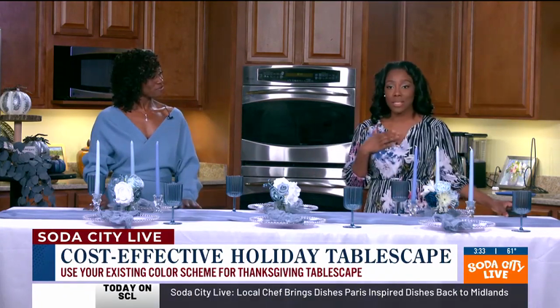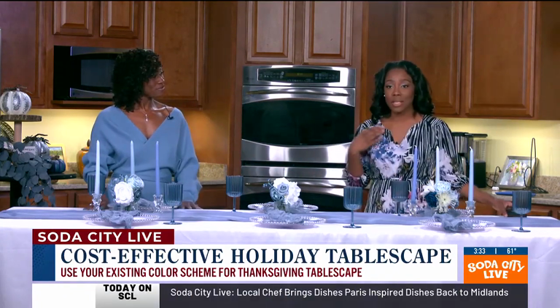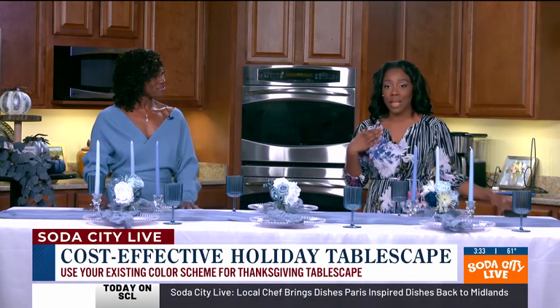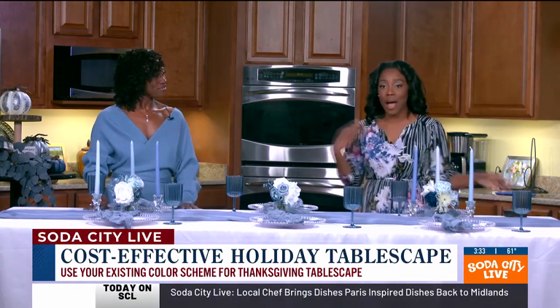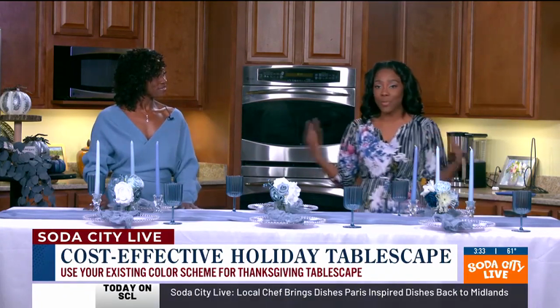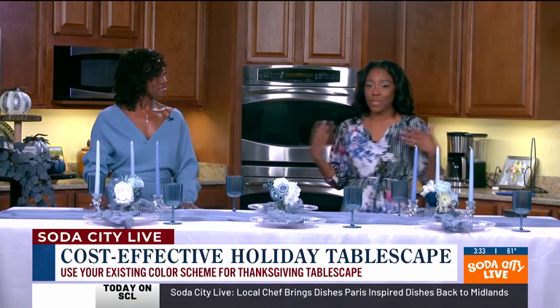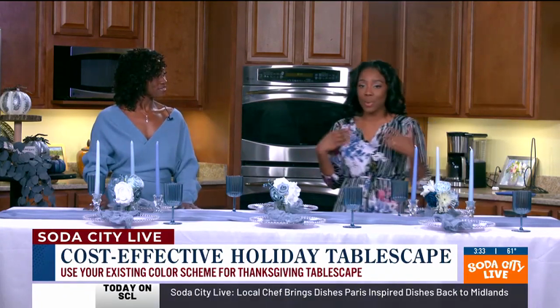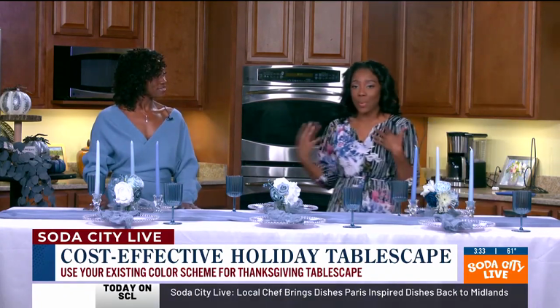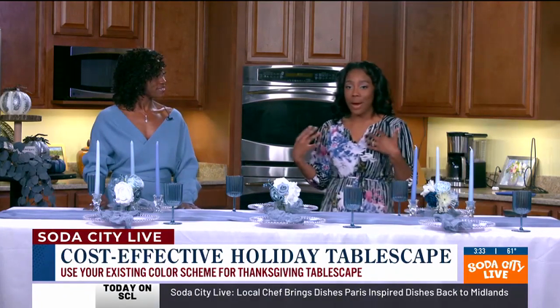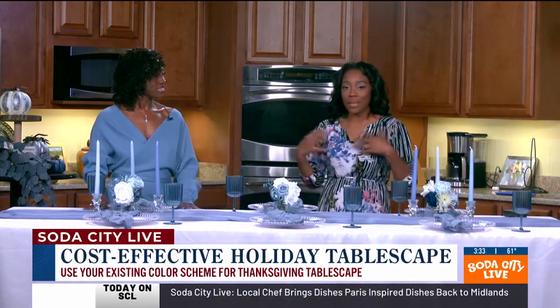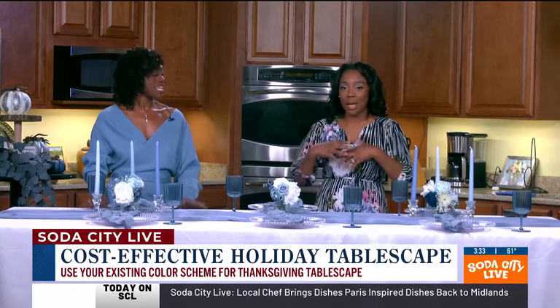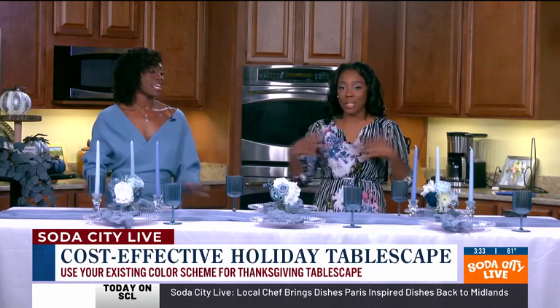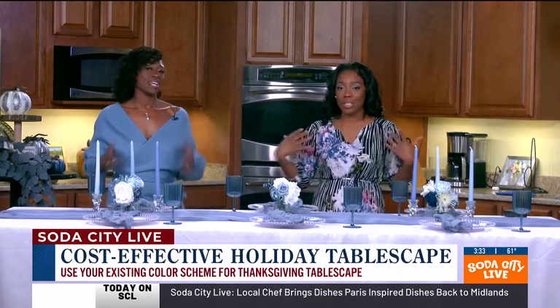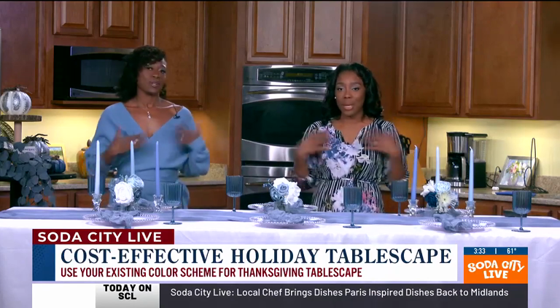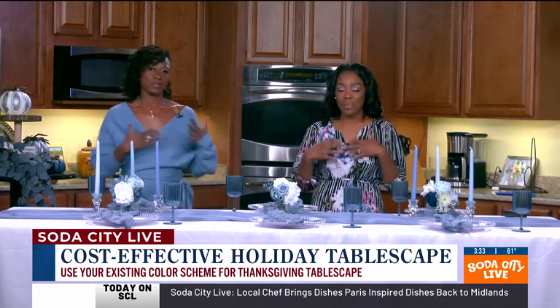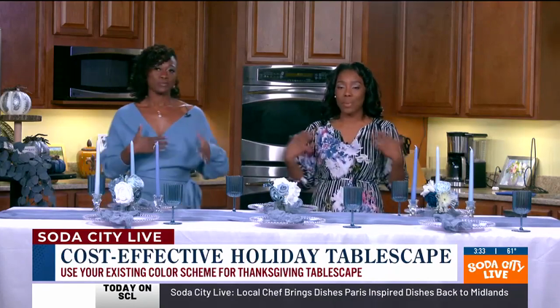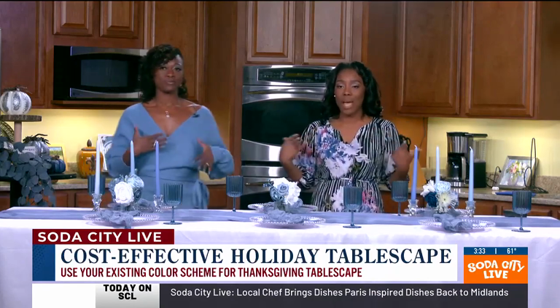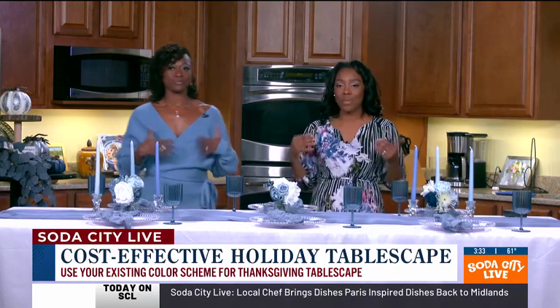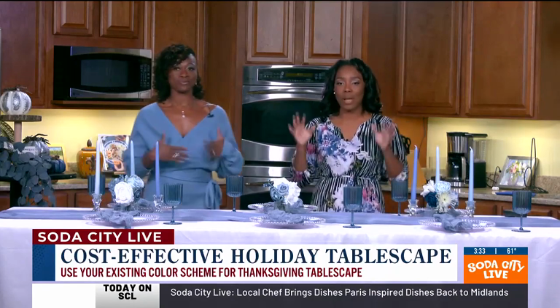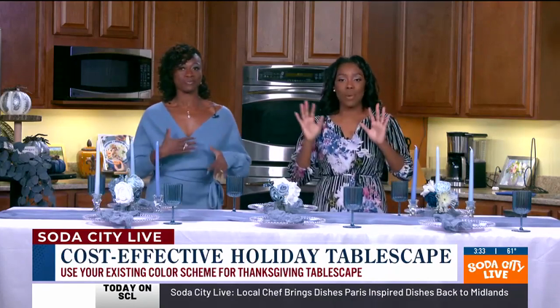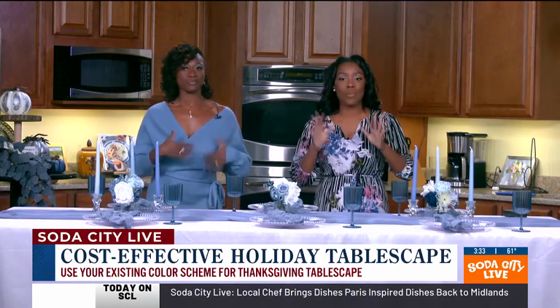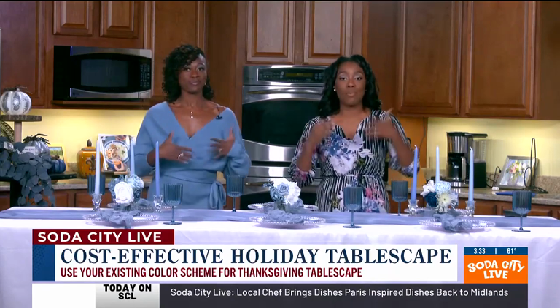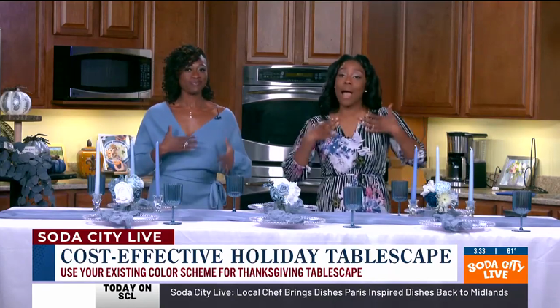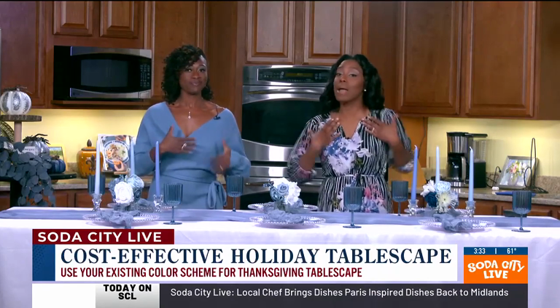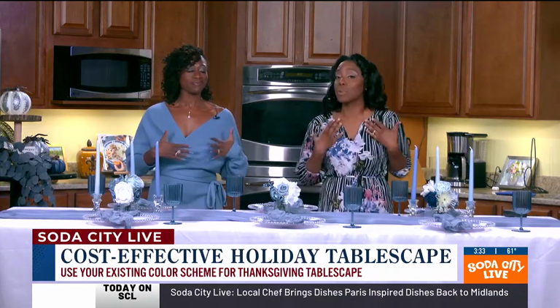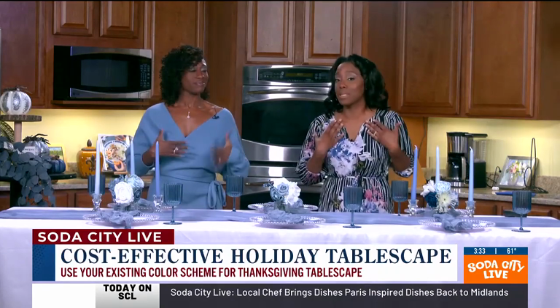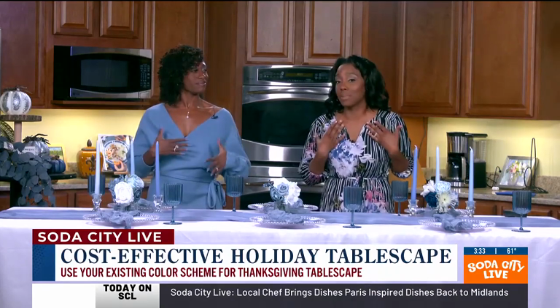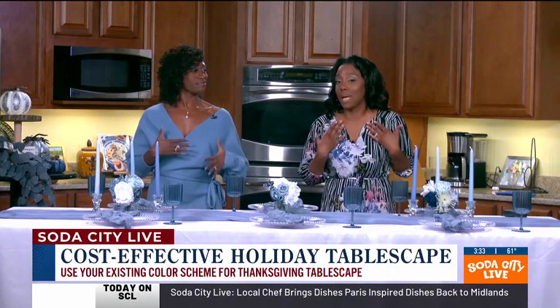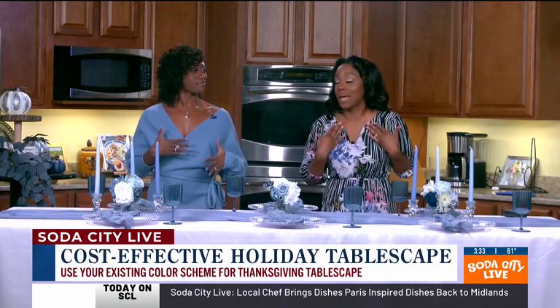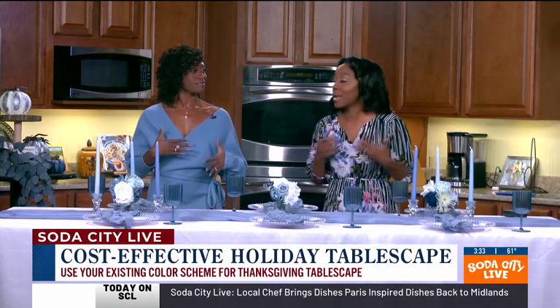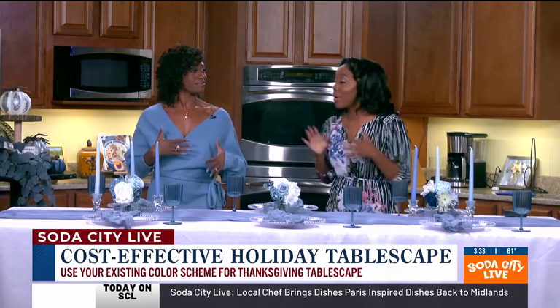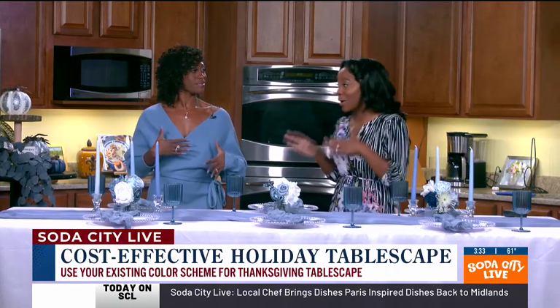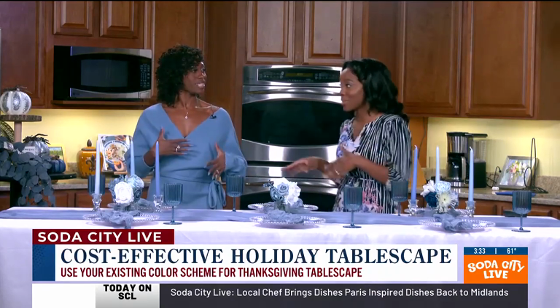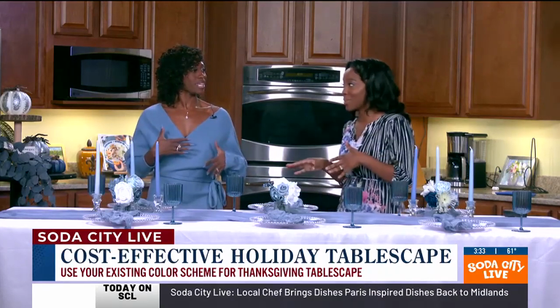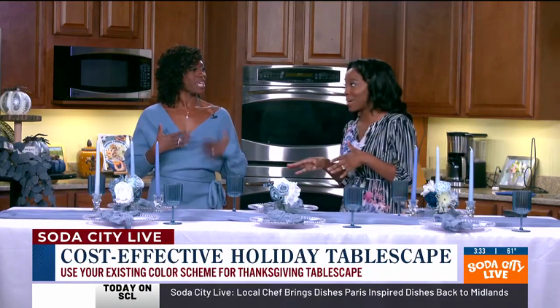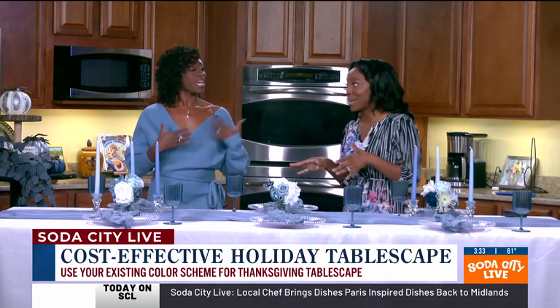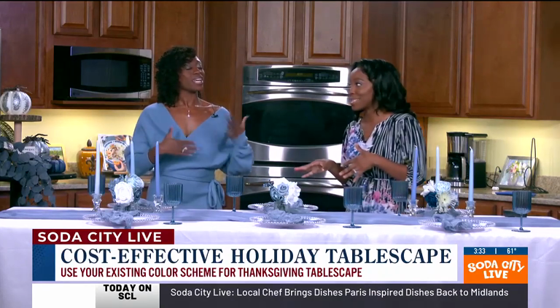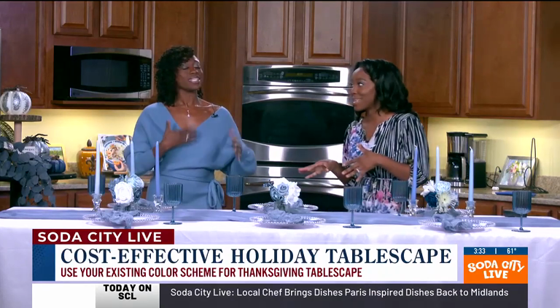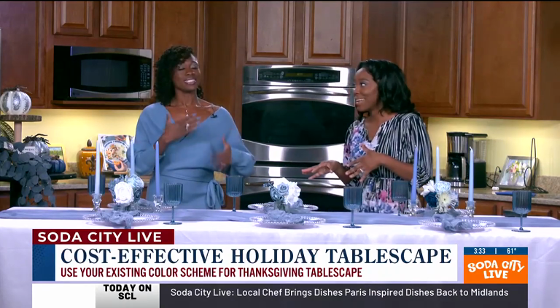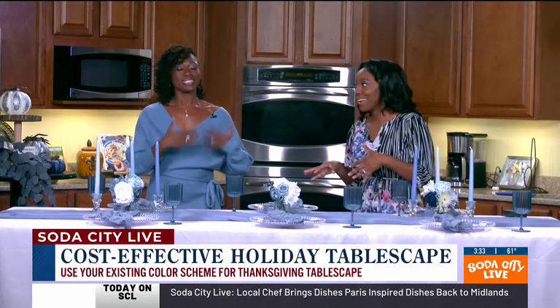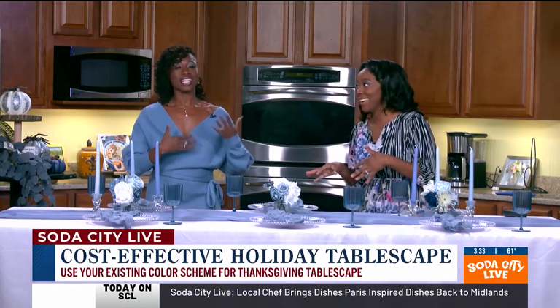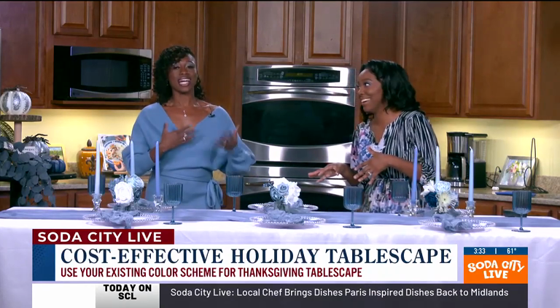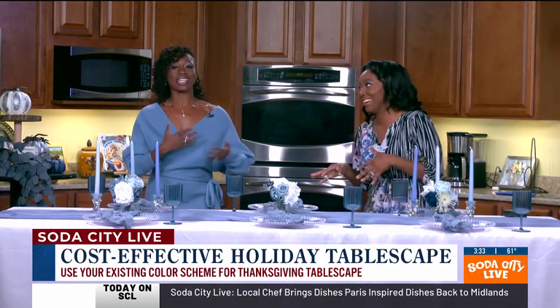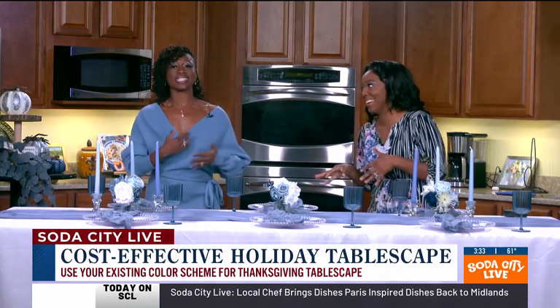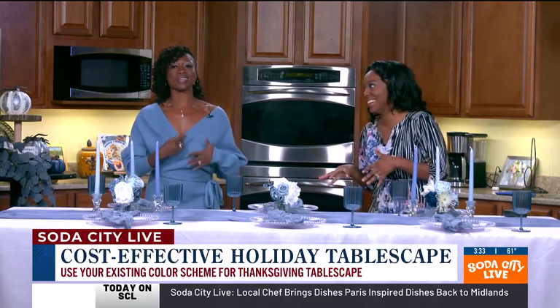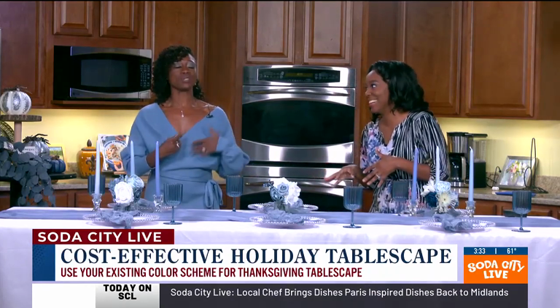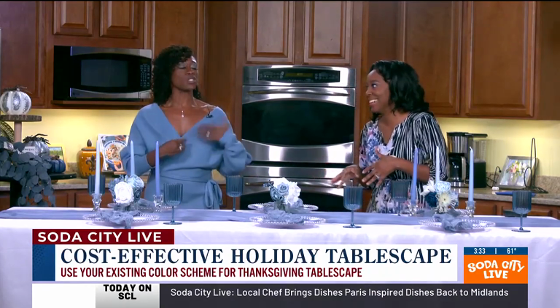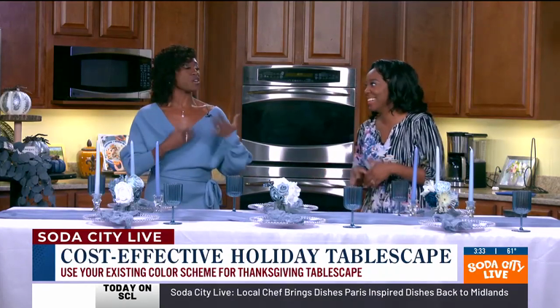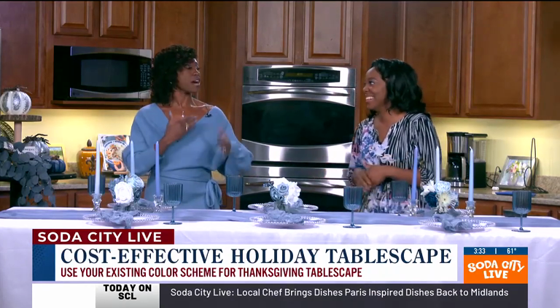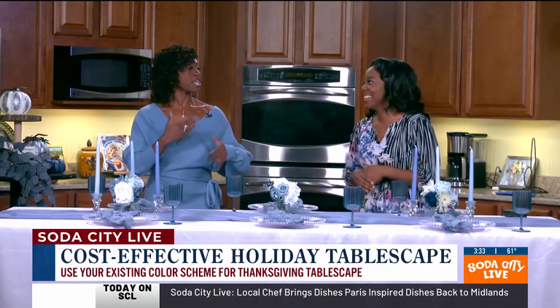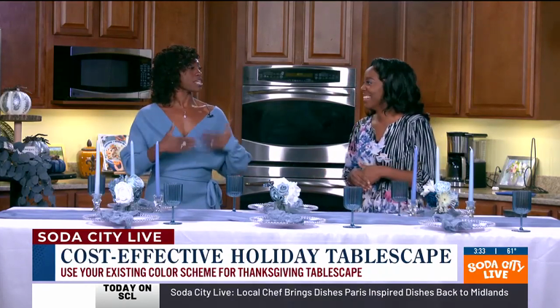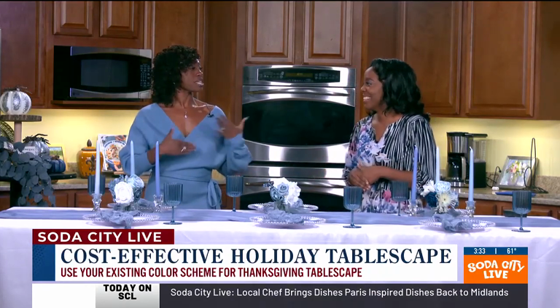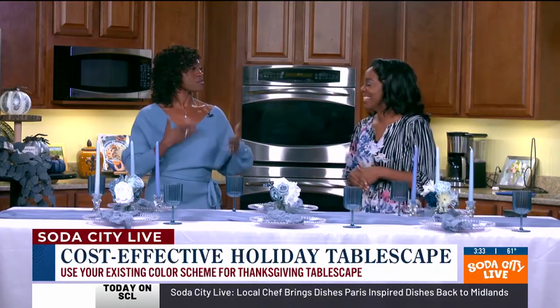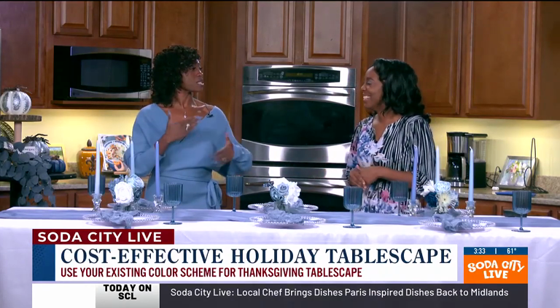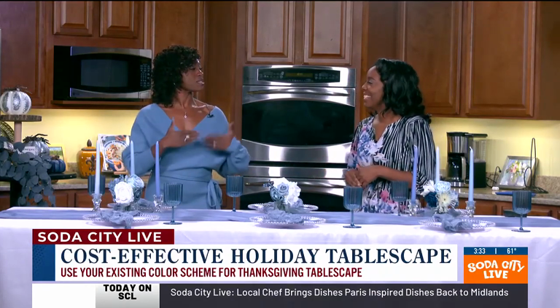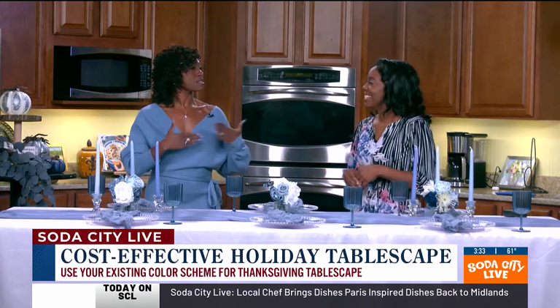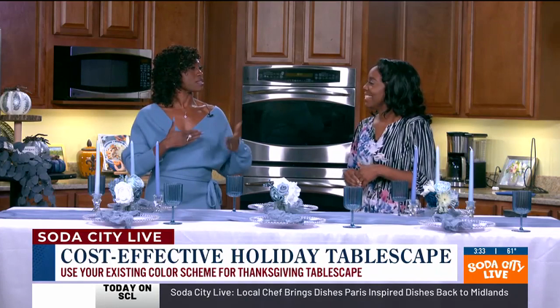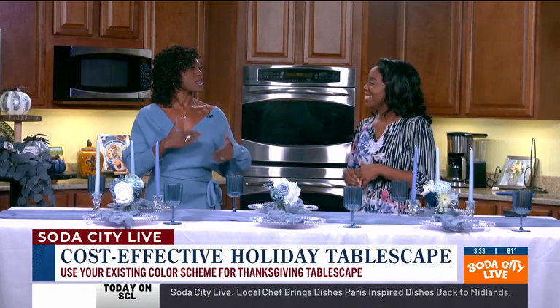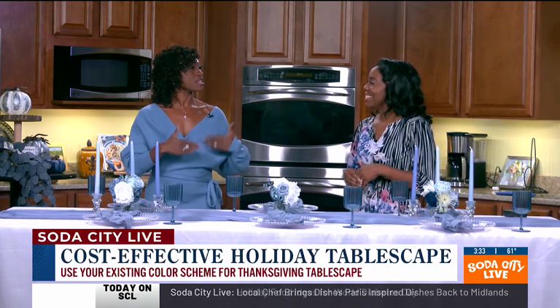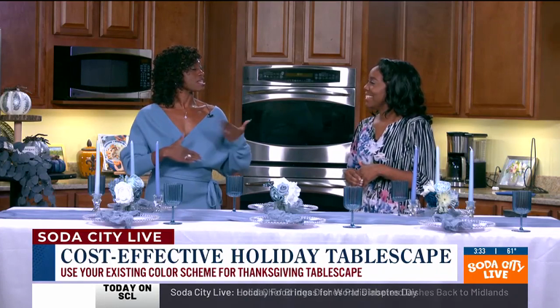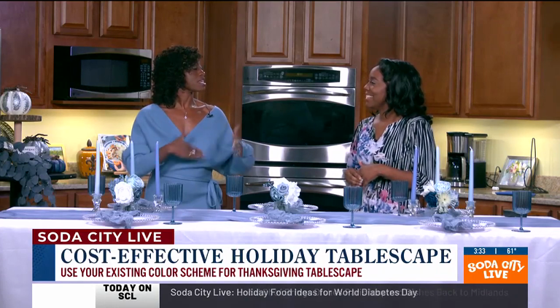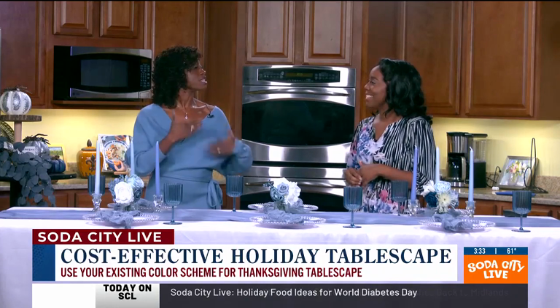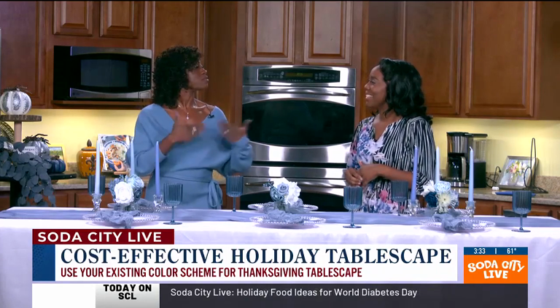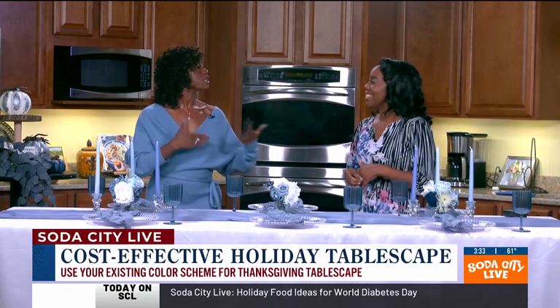The outfits we're wearing, the color scheme that we have on — mine wasn't planned. I know hers was. Yes, it was — I think it was ESP, you know, that's what we have.